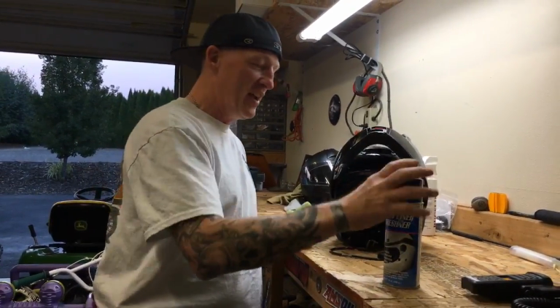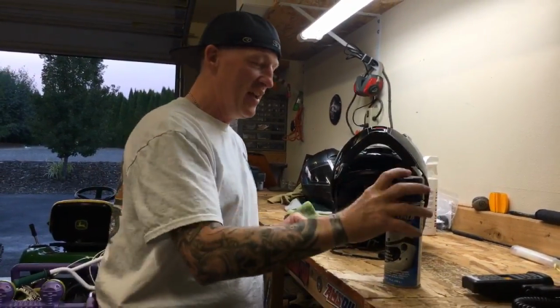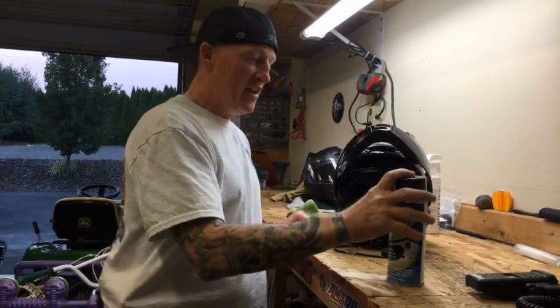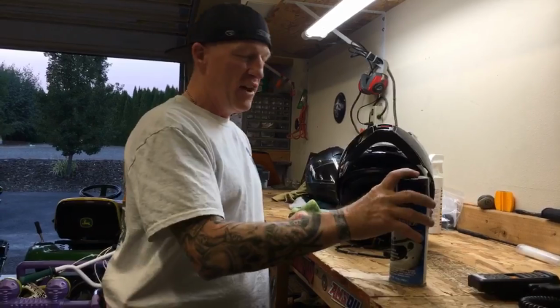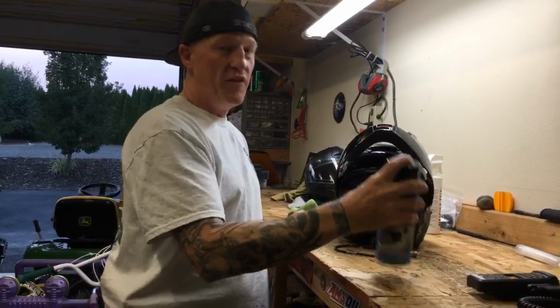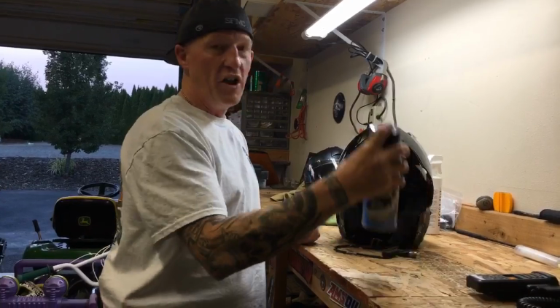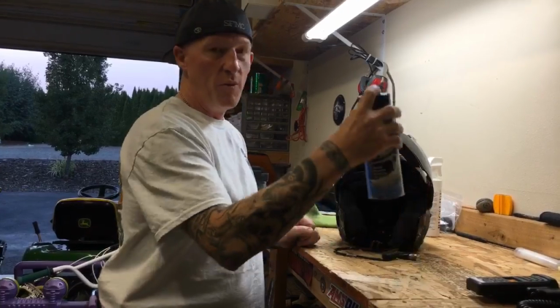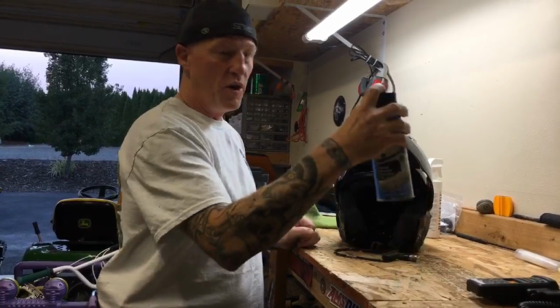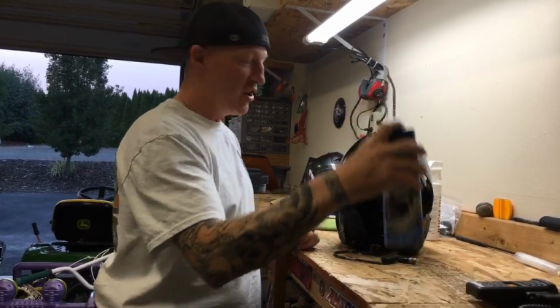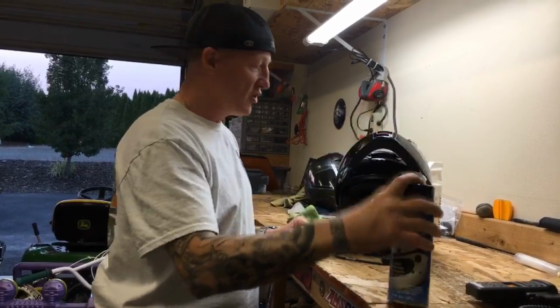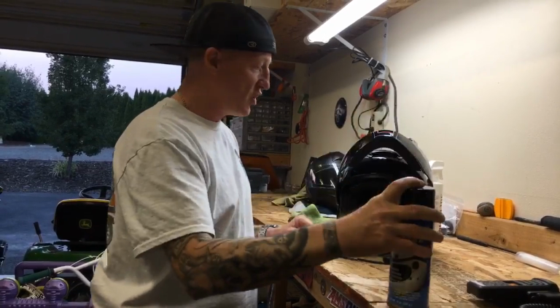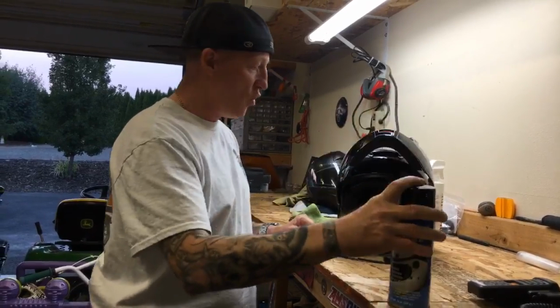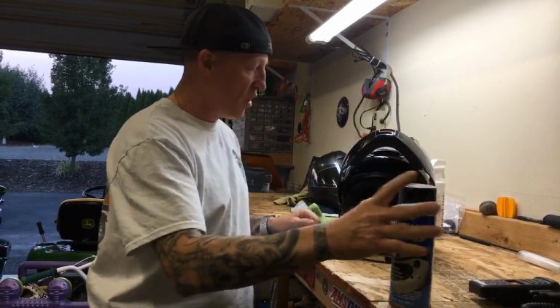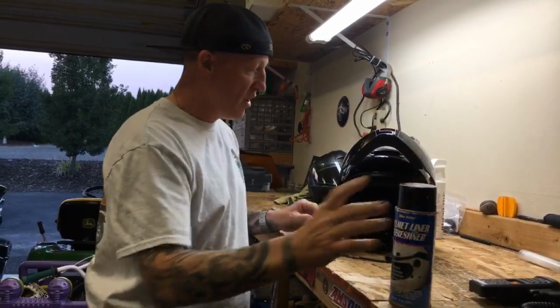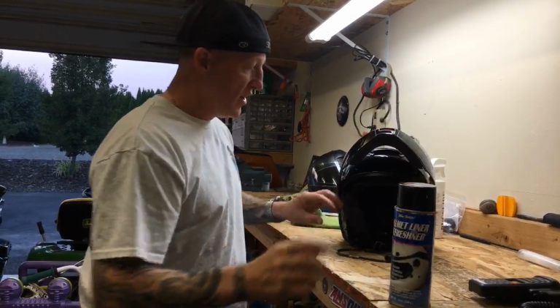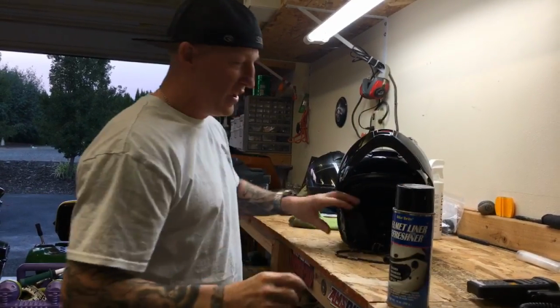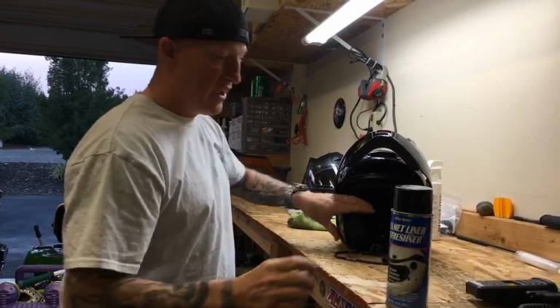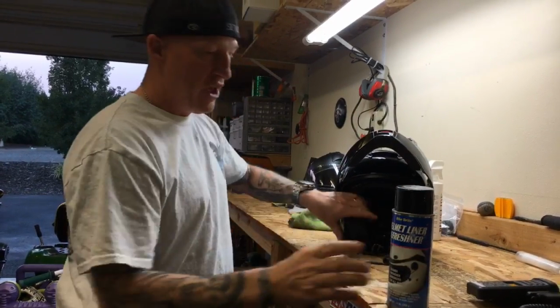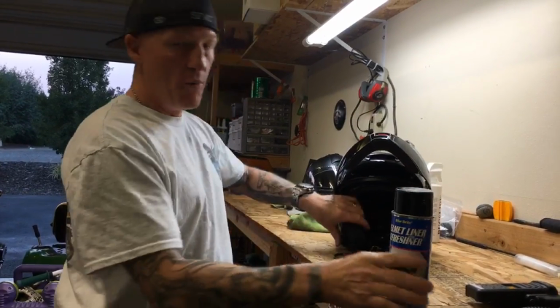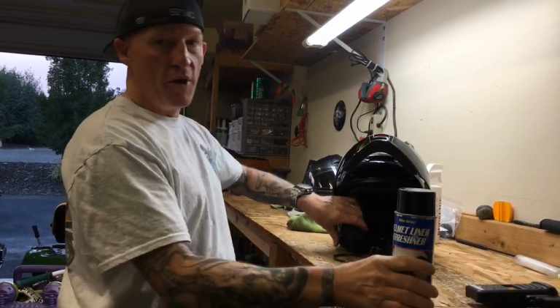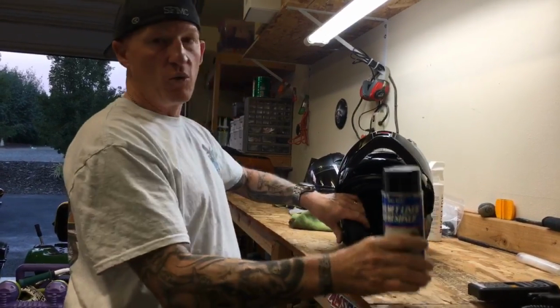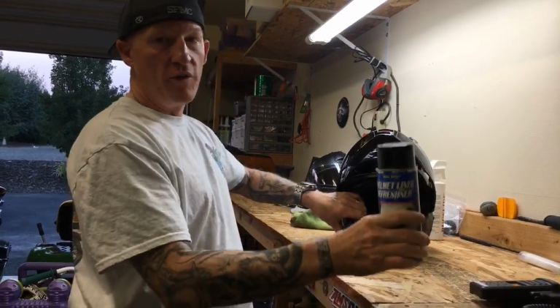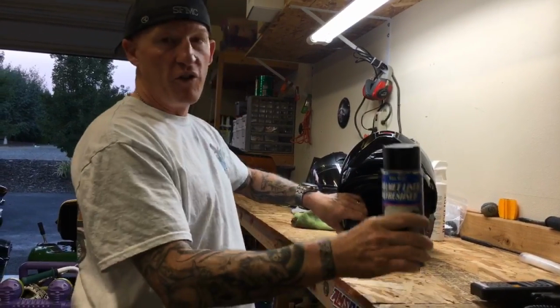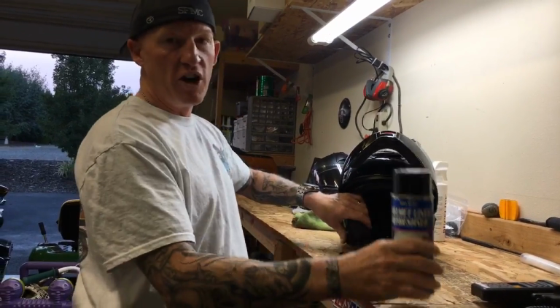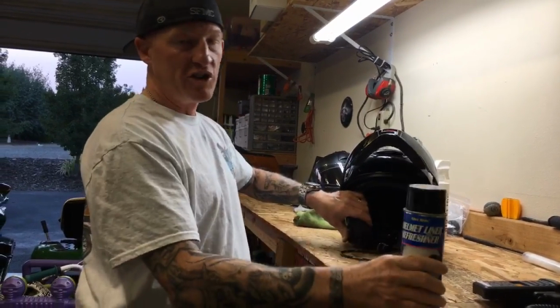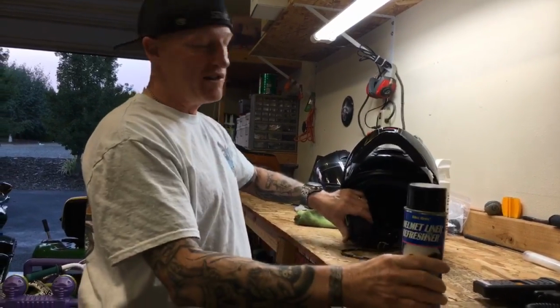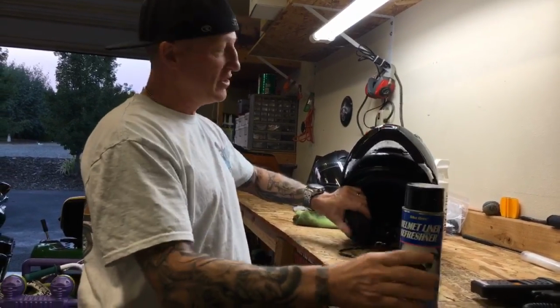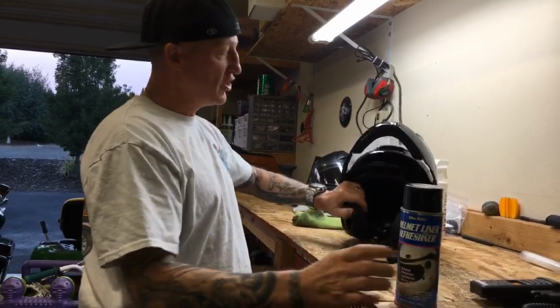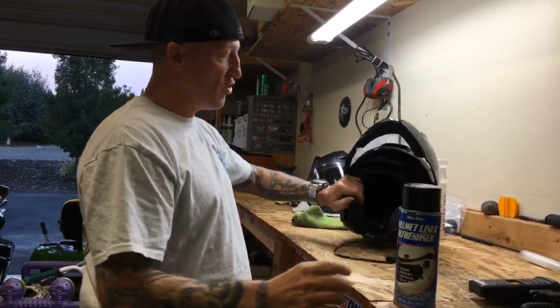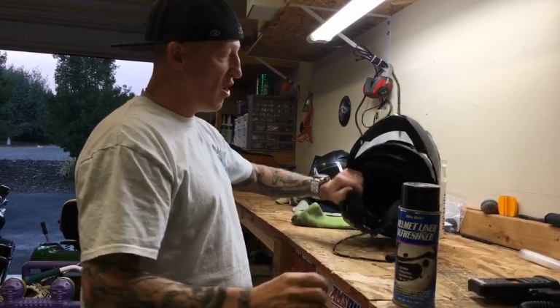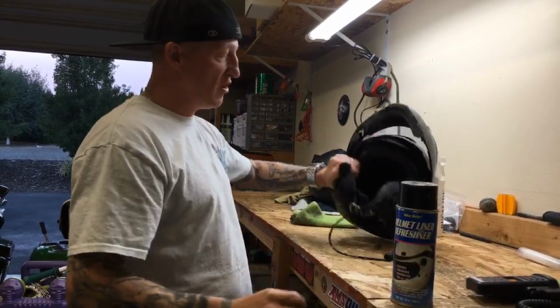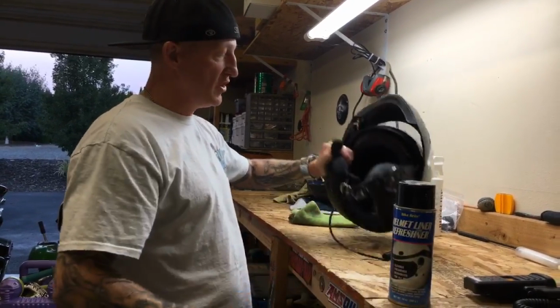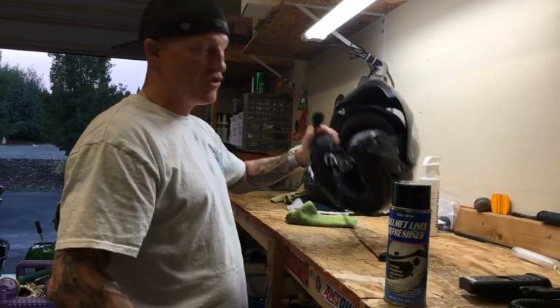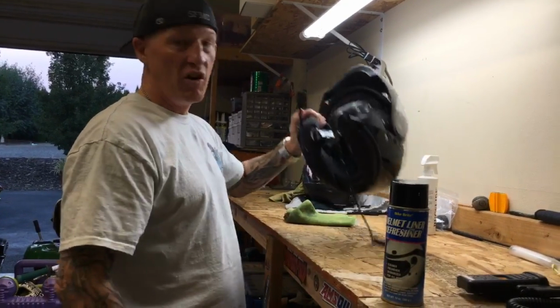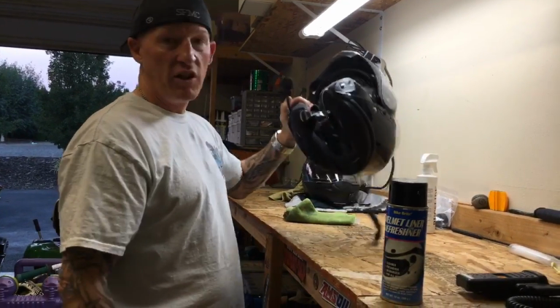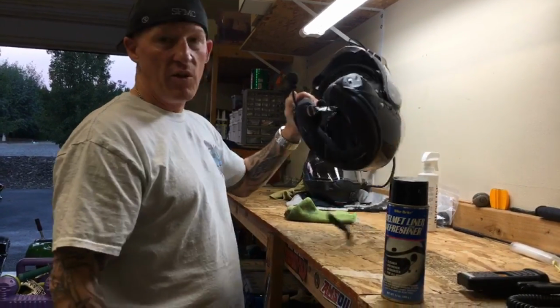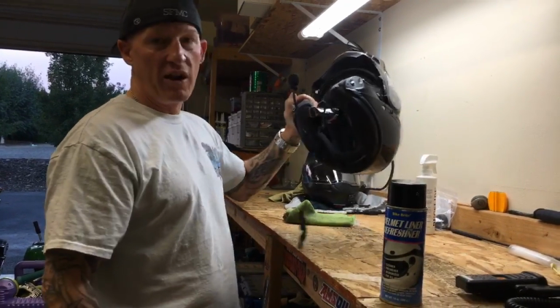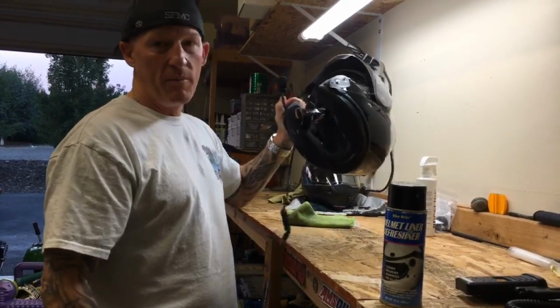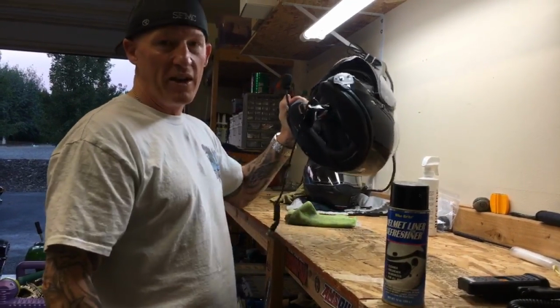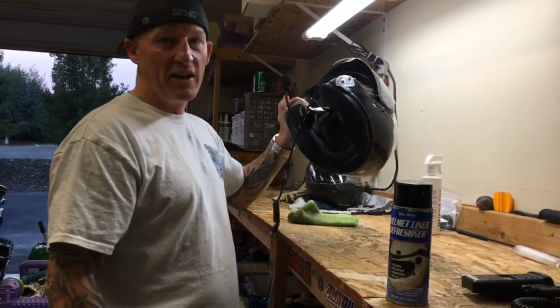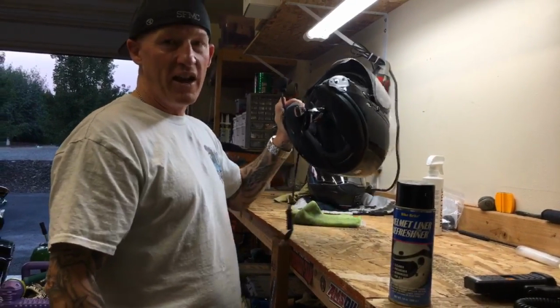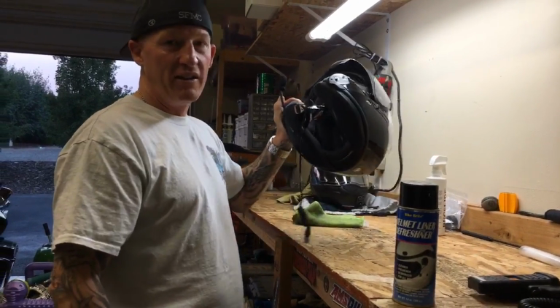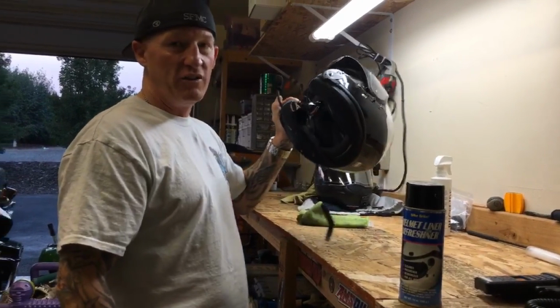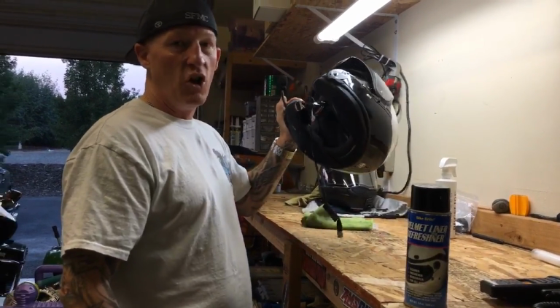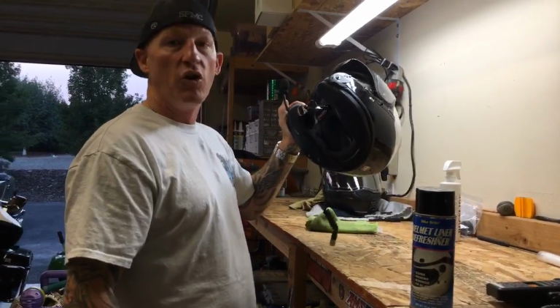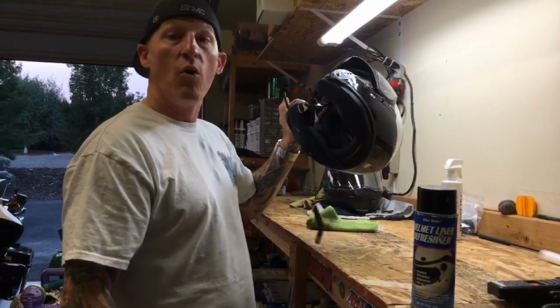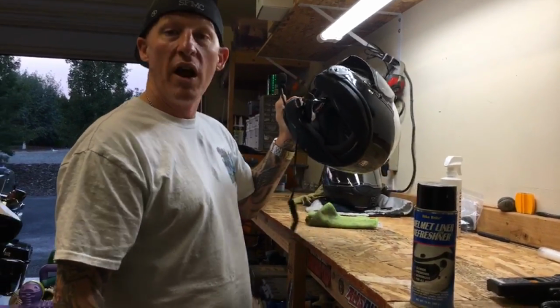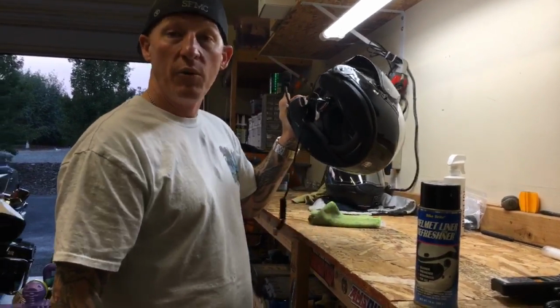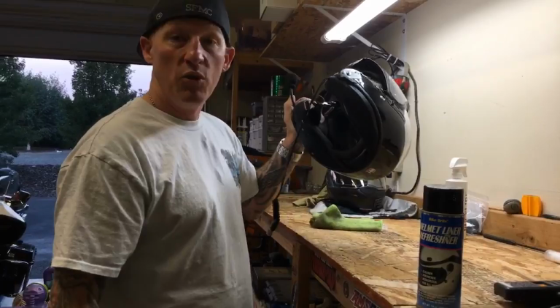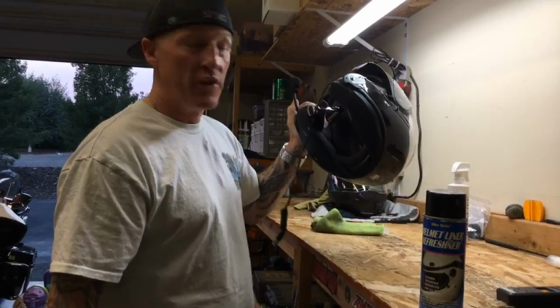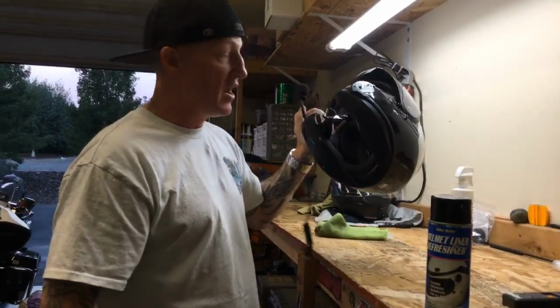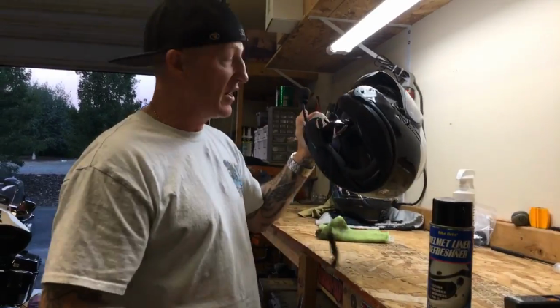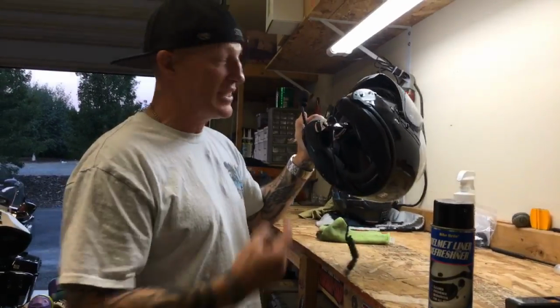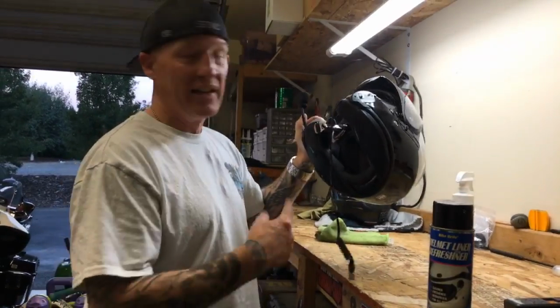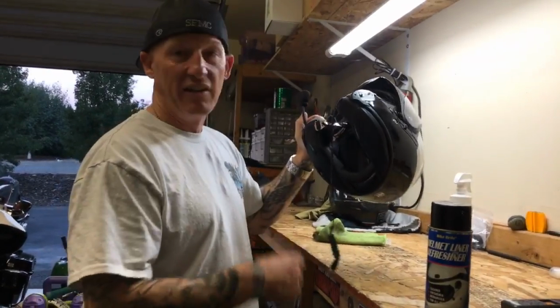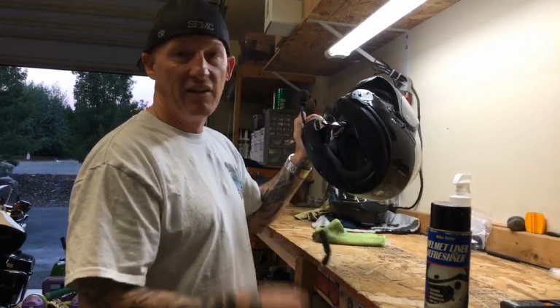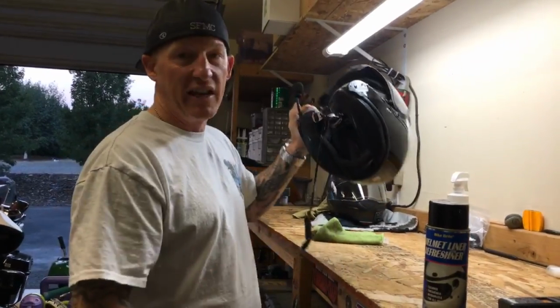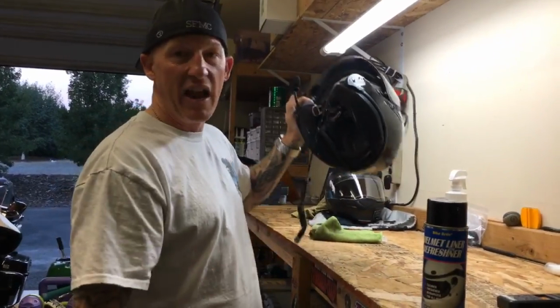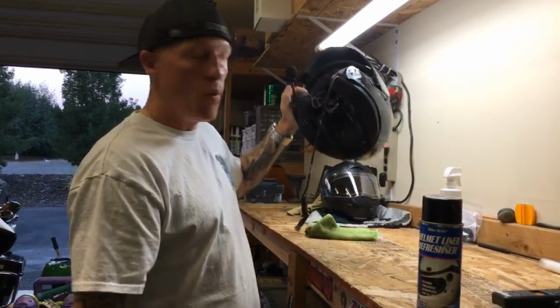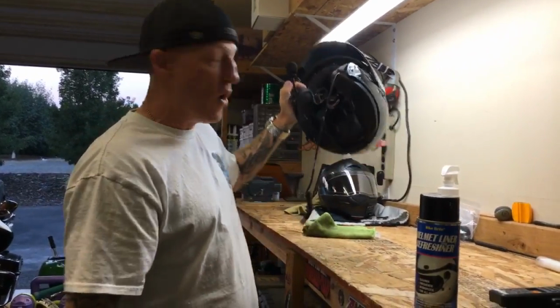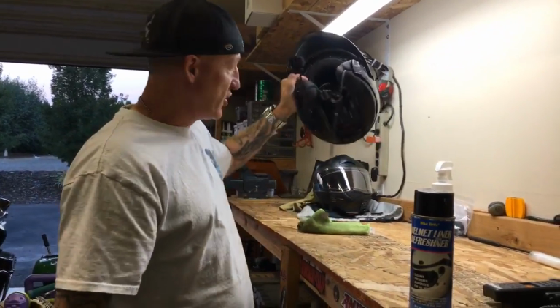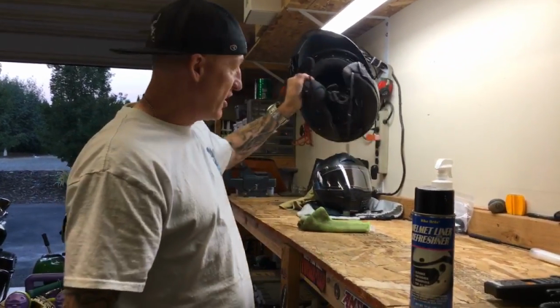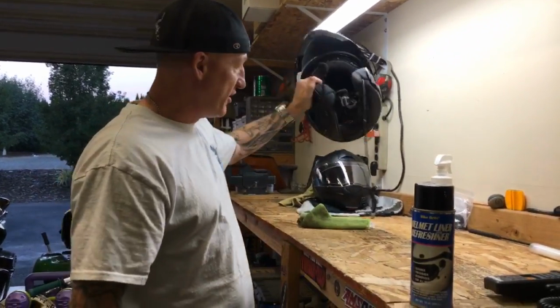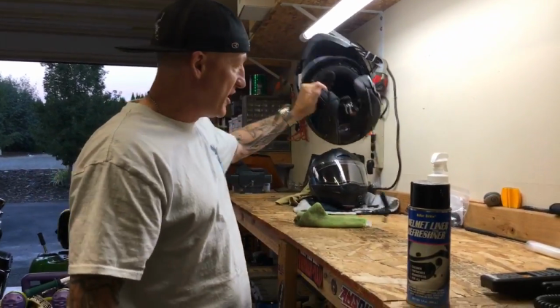Again, available in our store — helmet refreshener, strongly, strongly recommended. I don't know what I would do without it because I literally can't wash the helmet liner all the time.